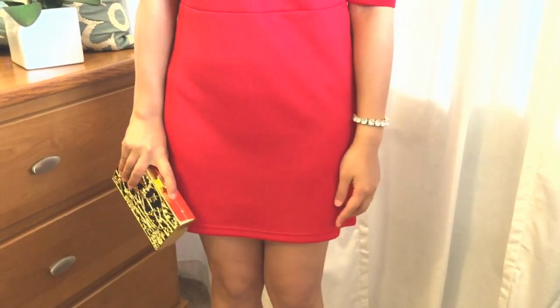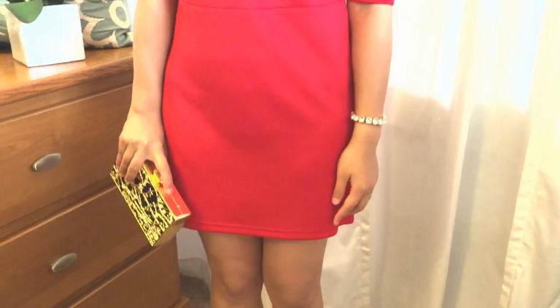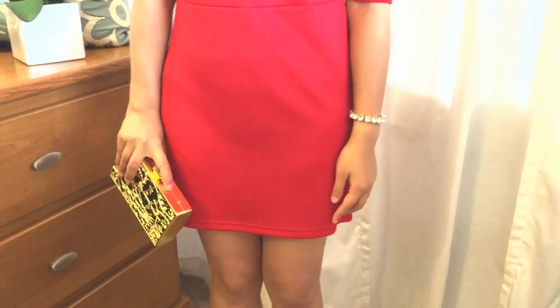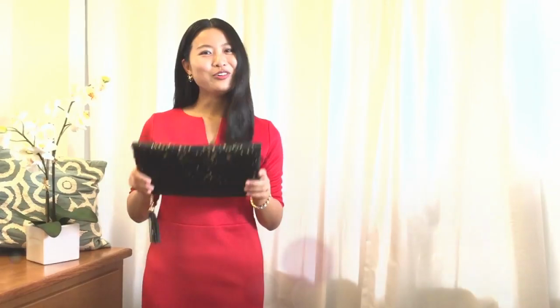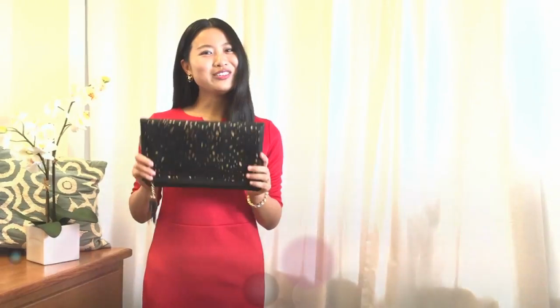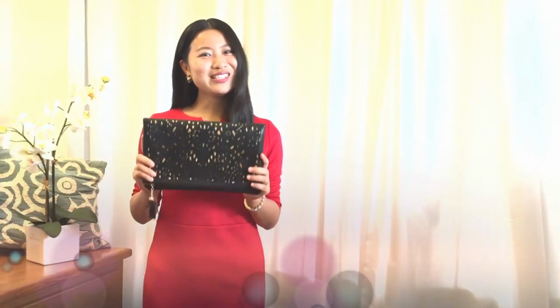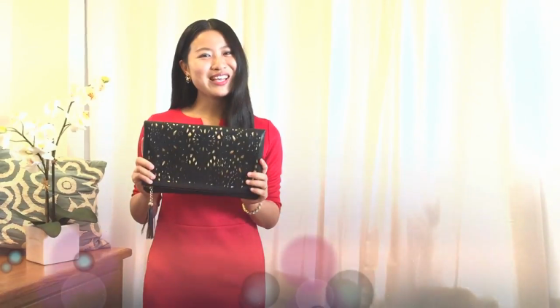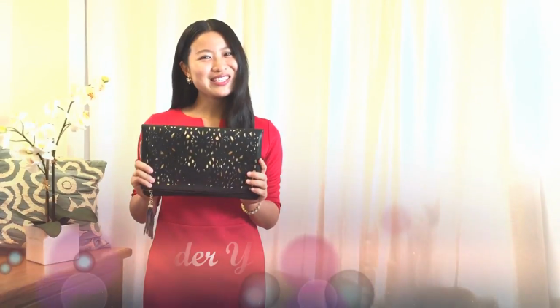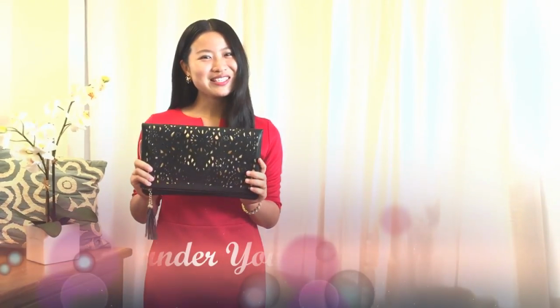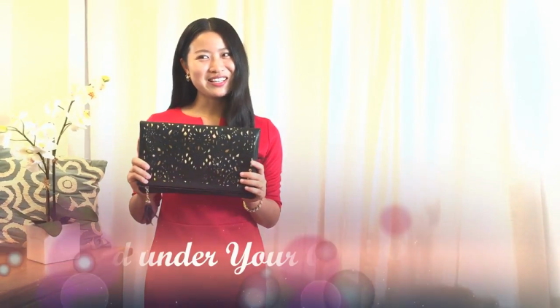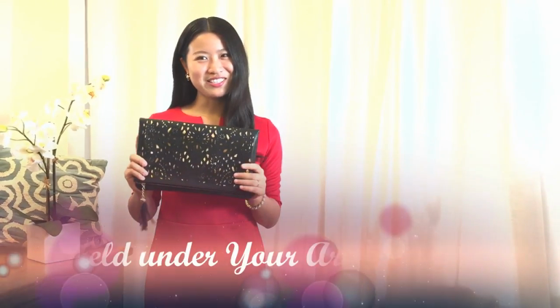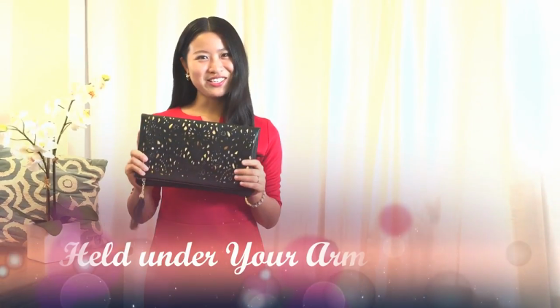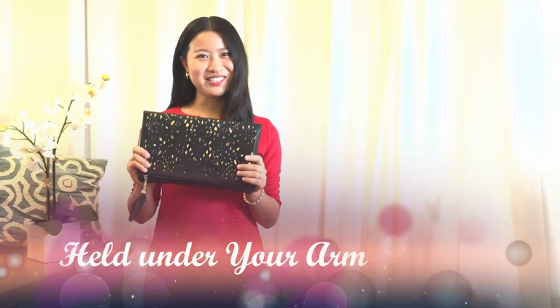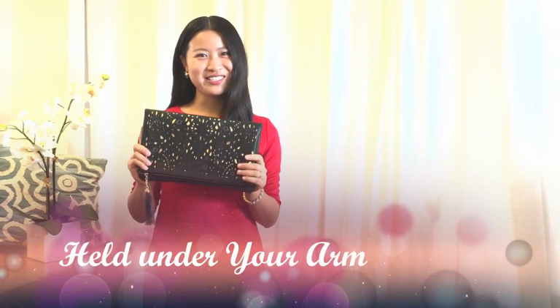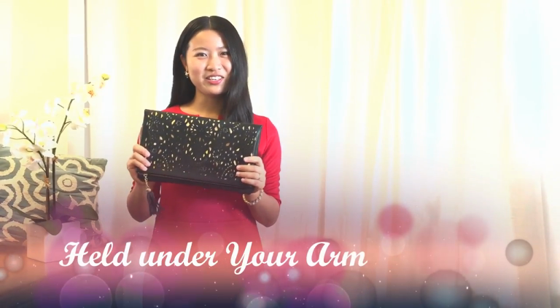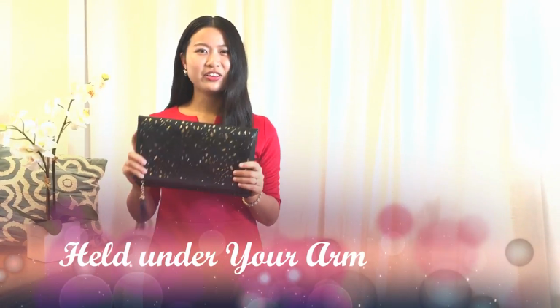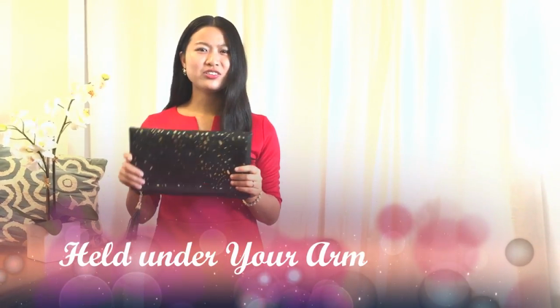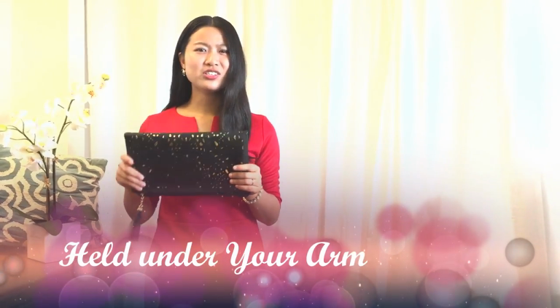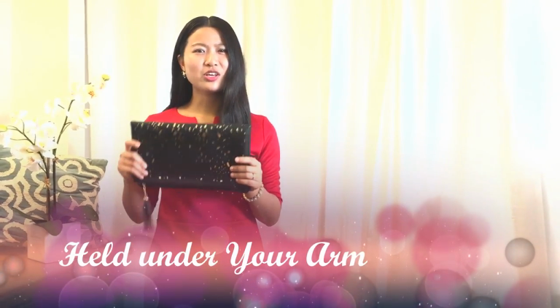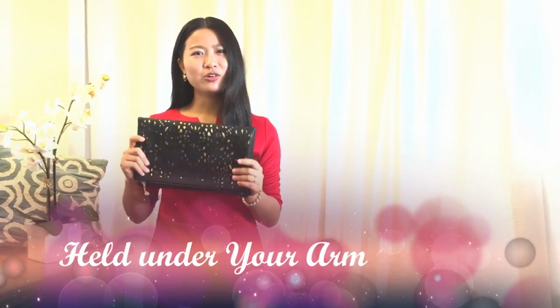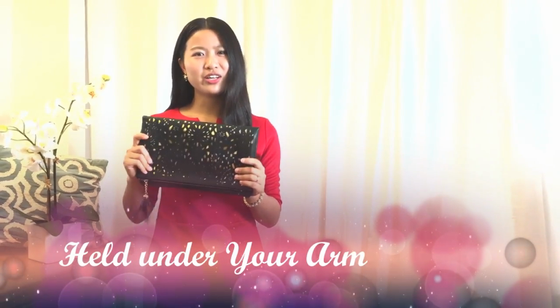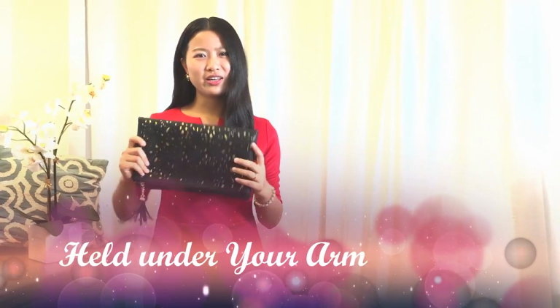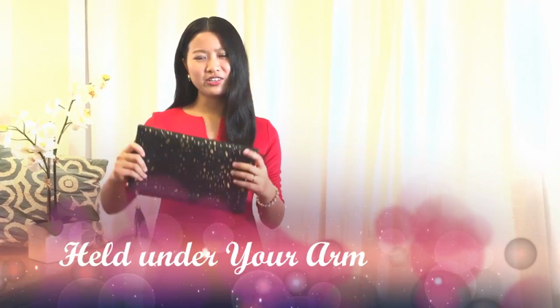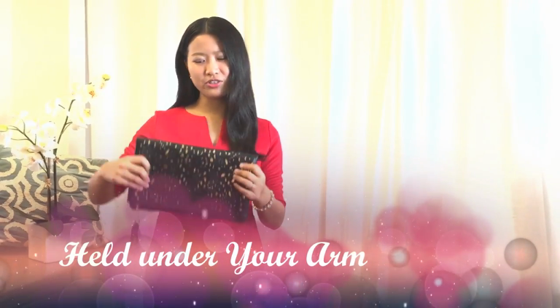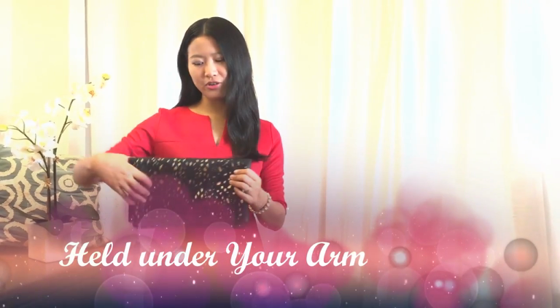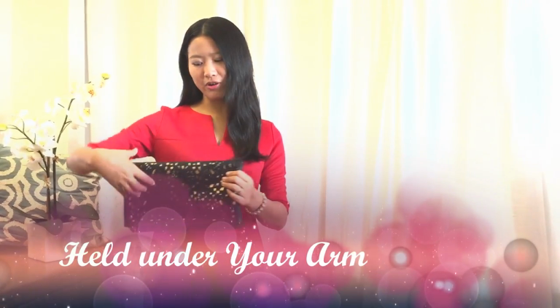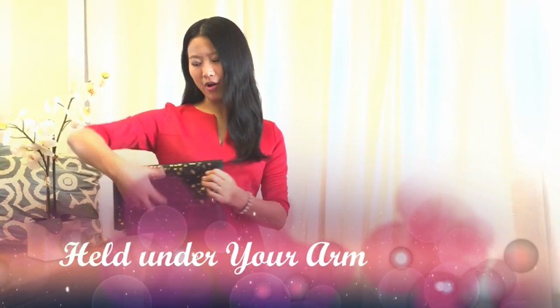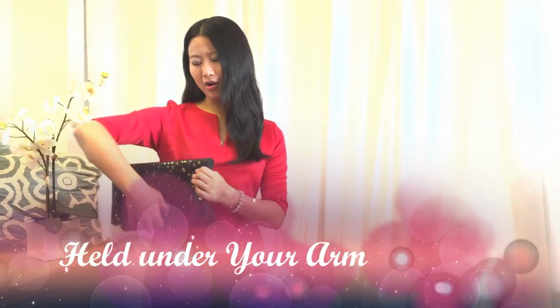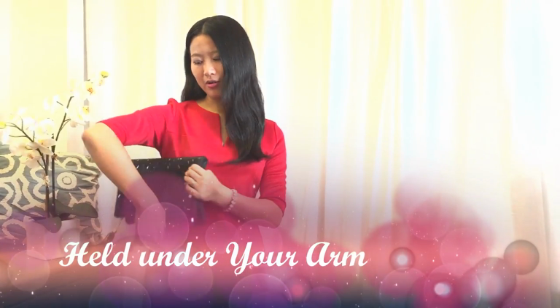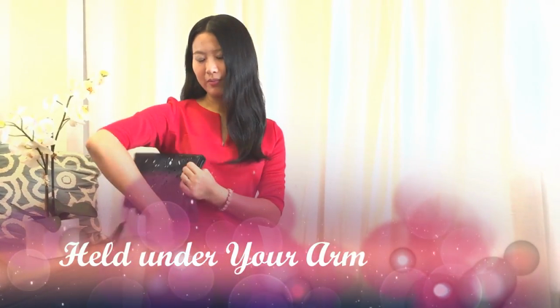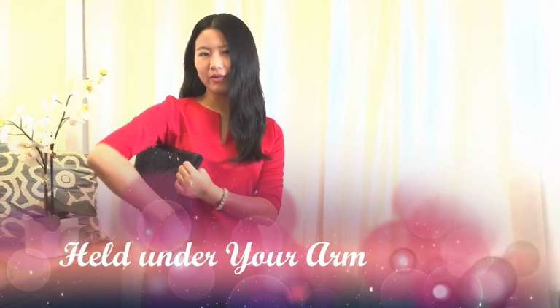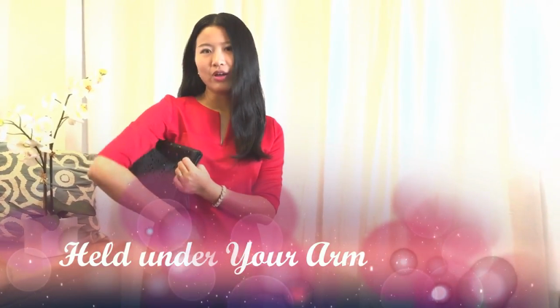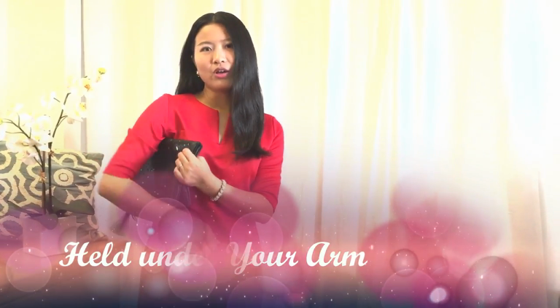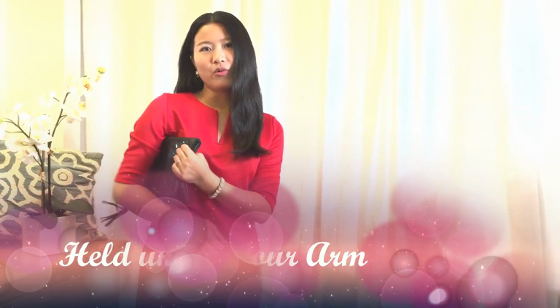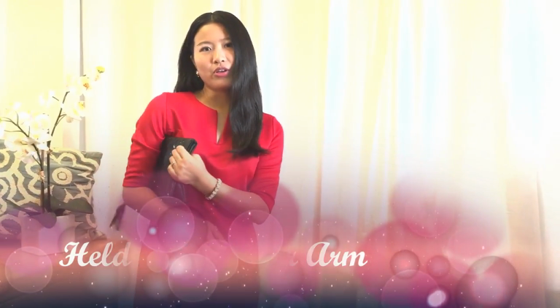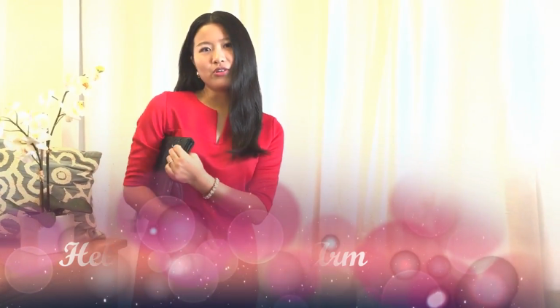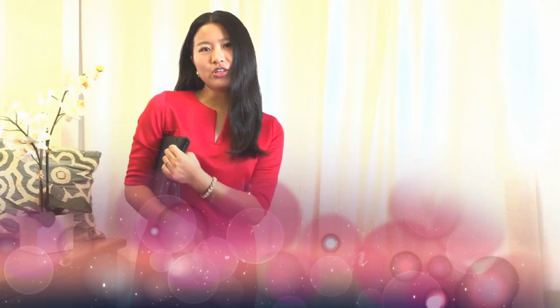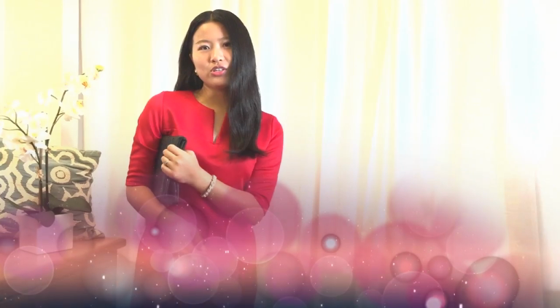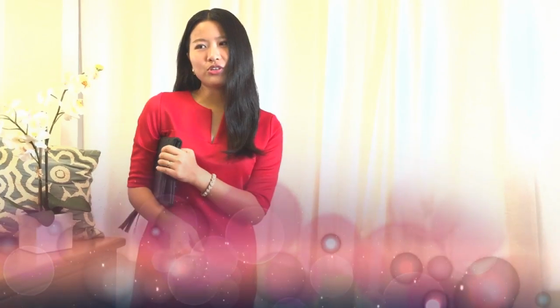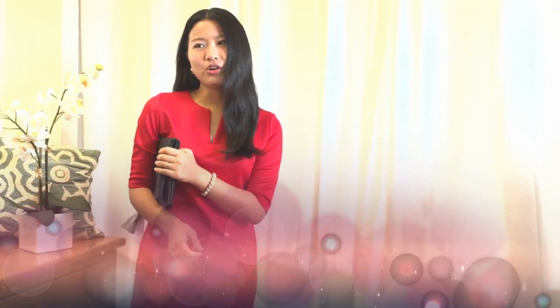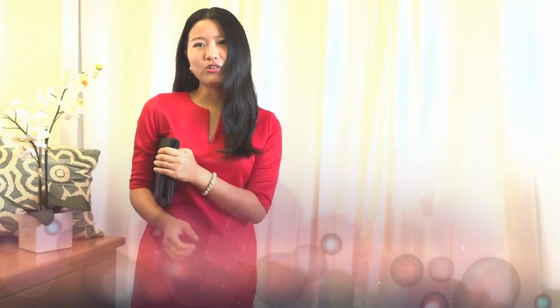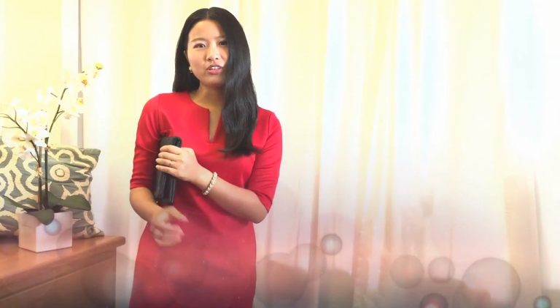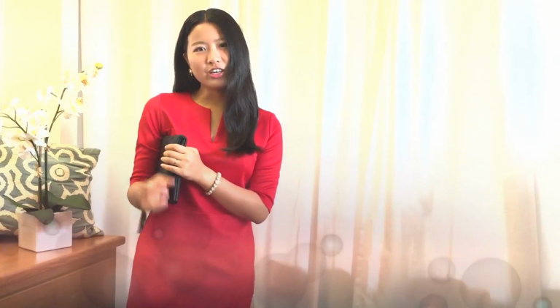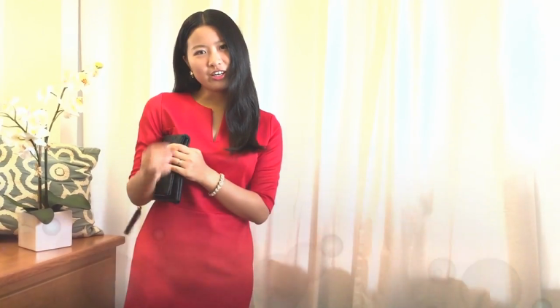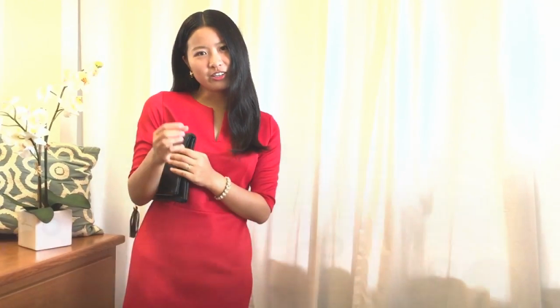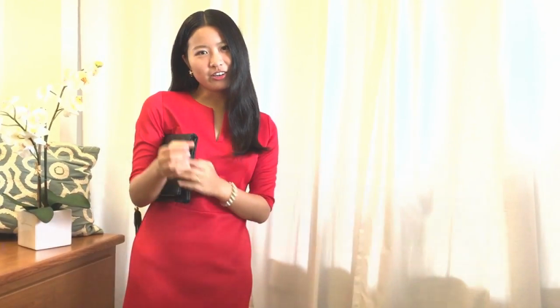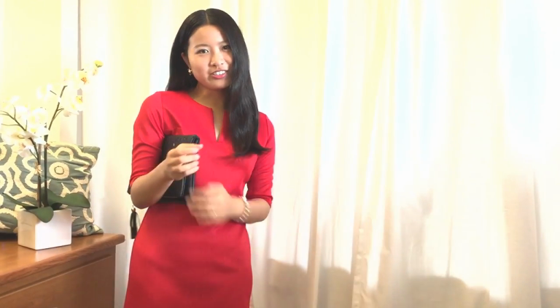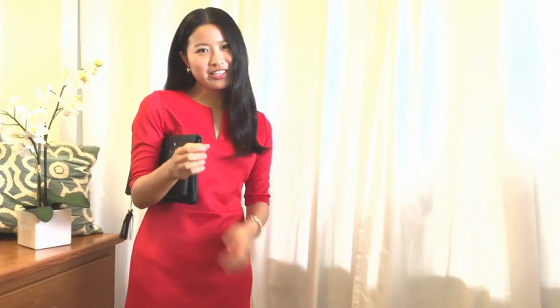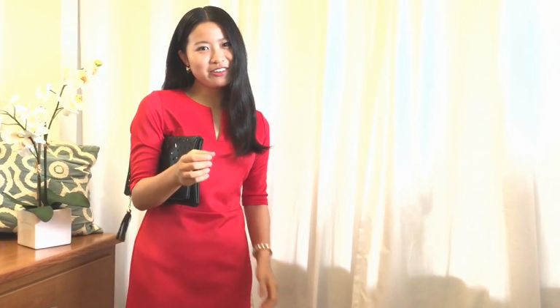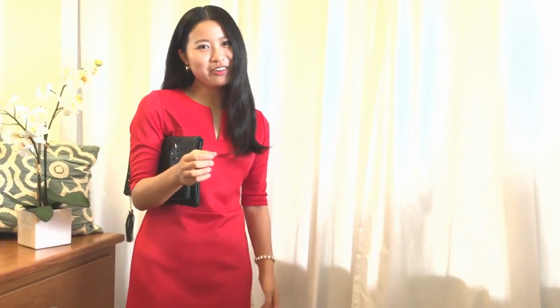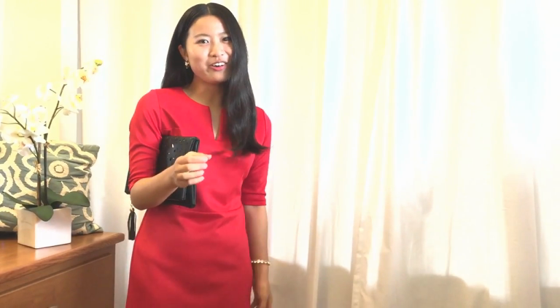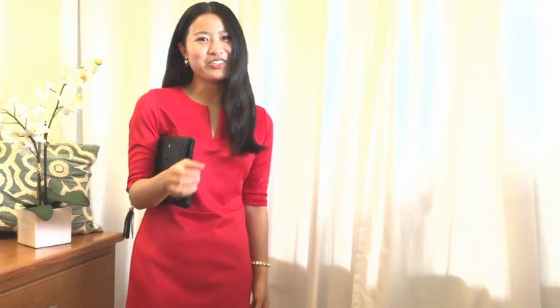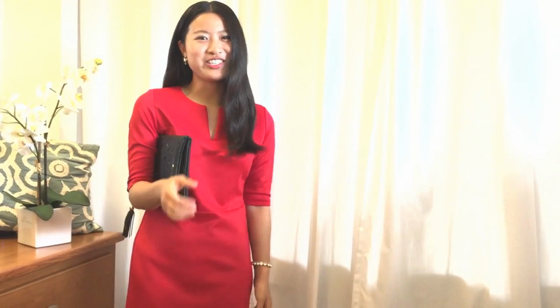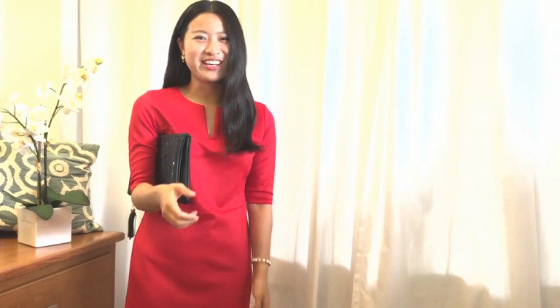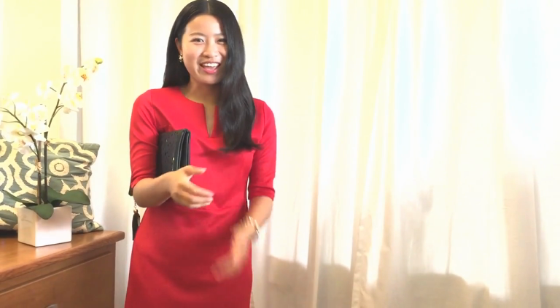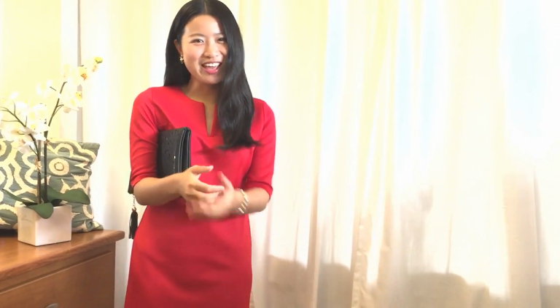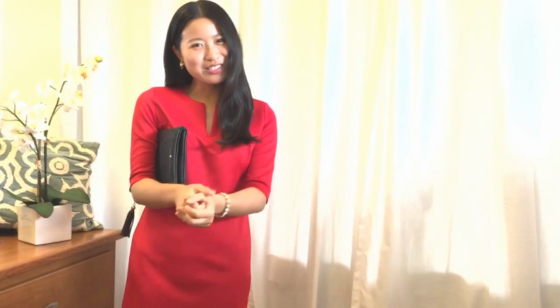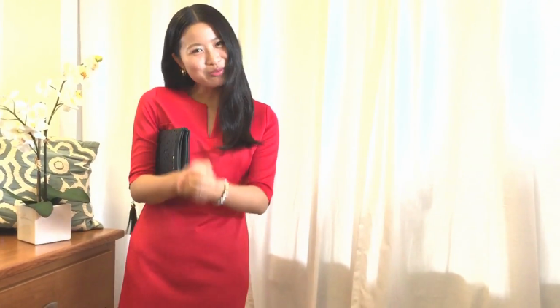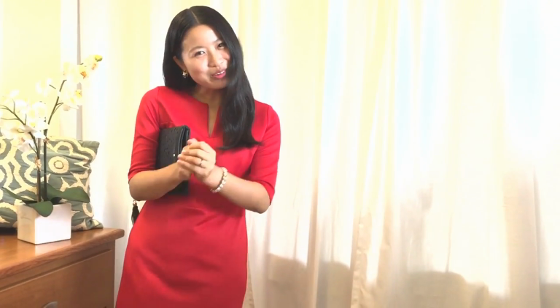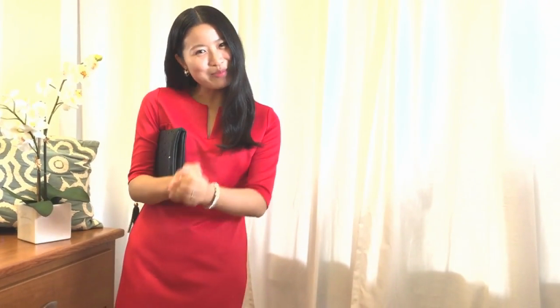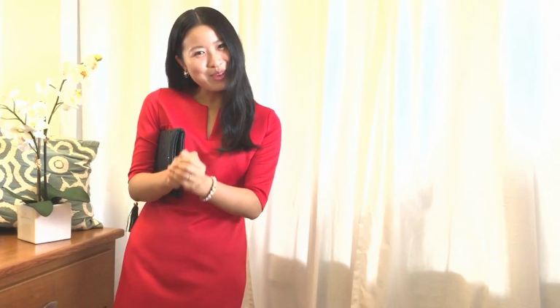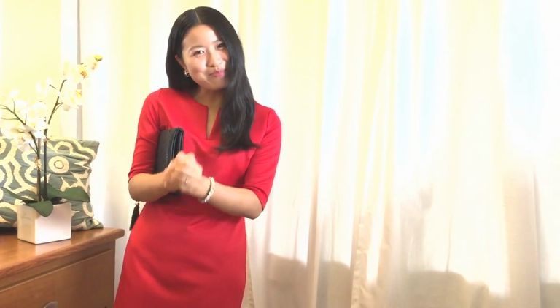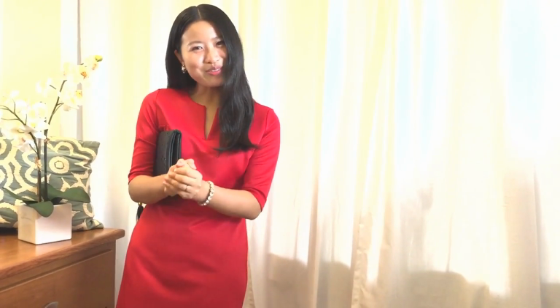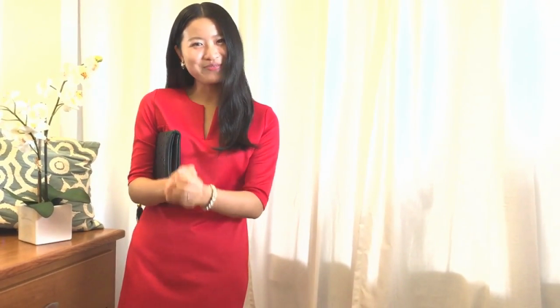For oversized clutches, you can just hold it under your arm when you need to hold a cocktail or shake hands with people.